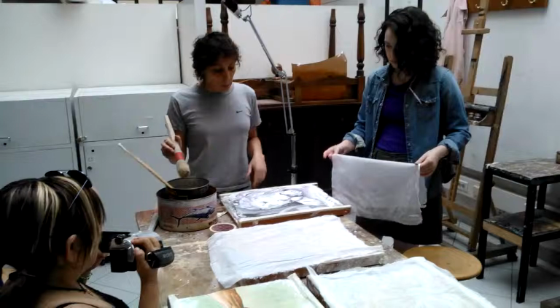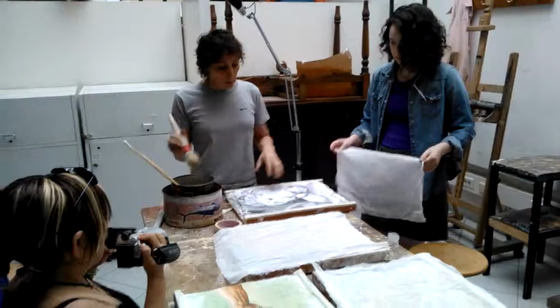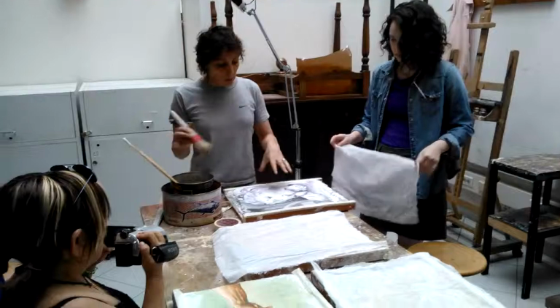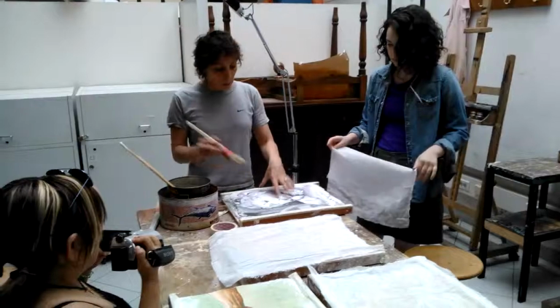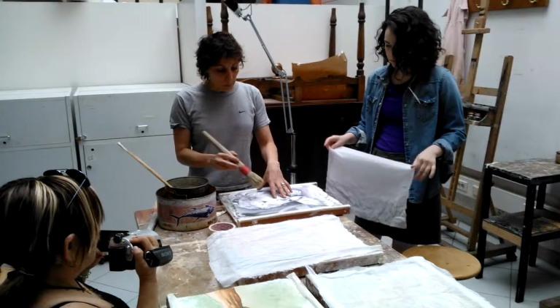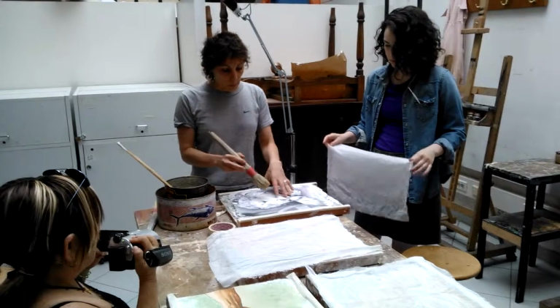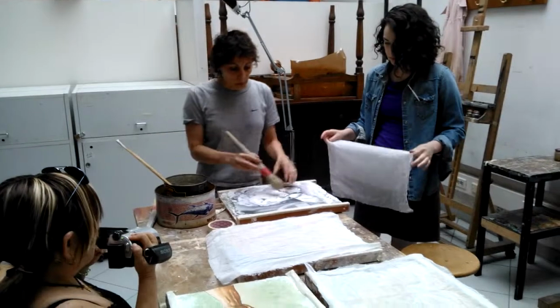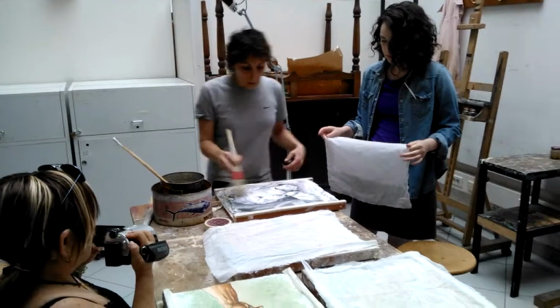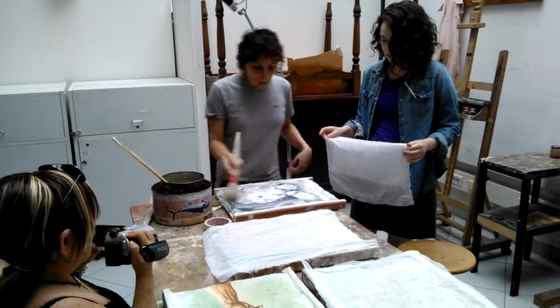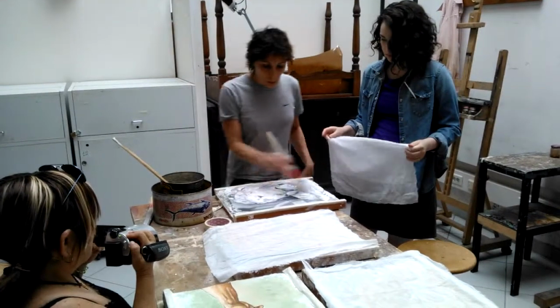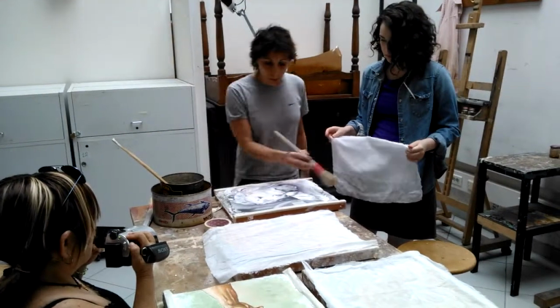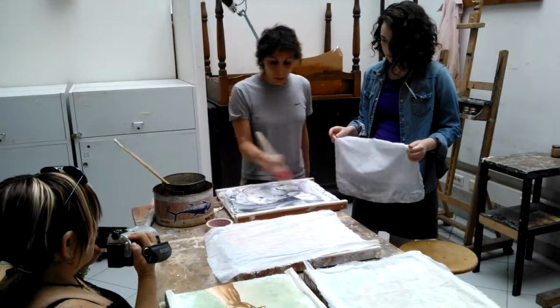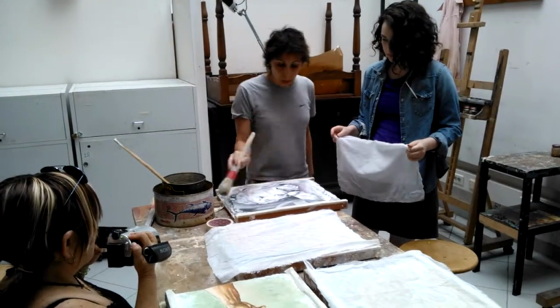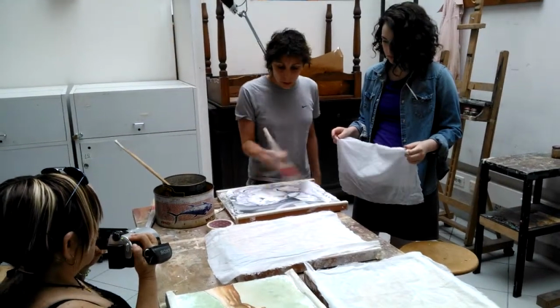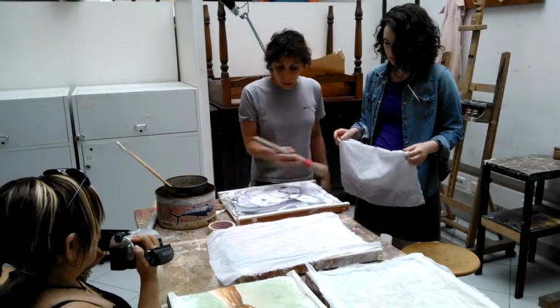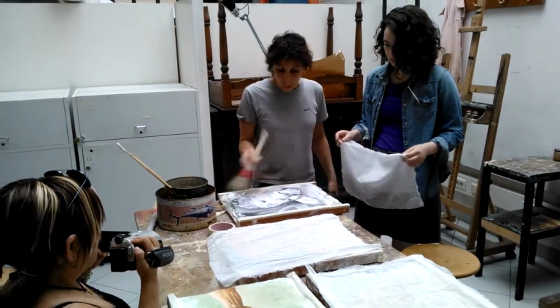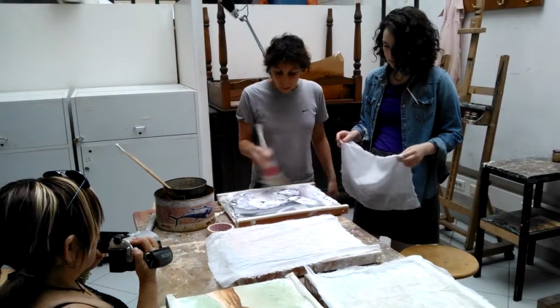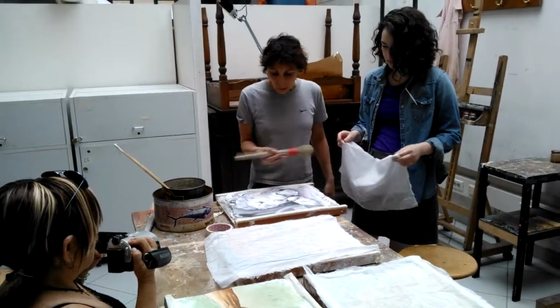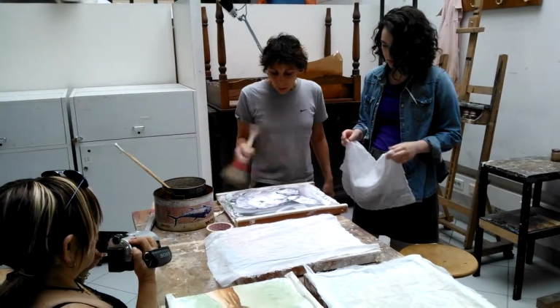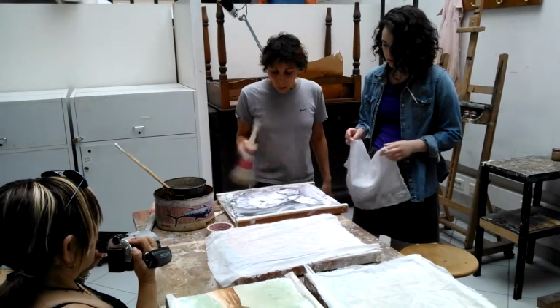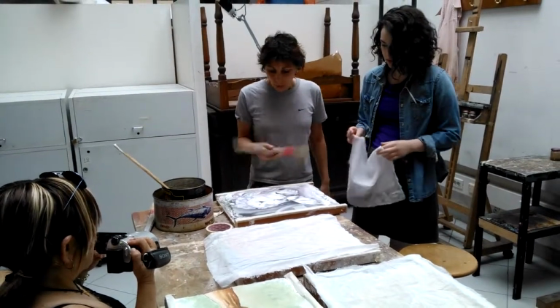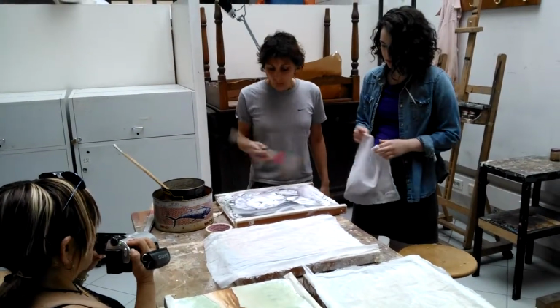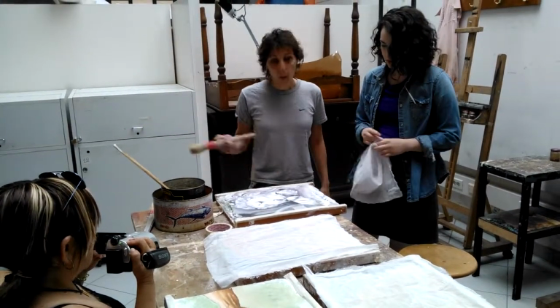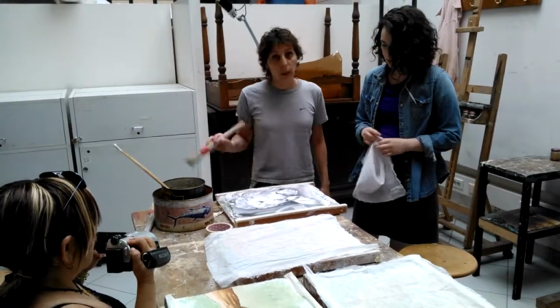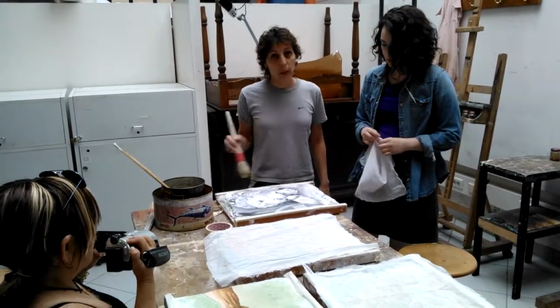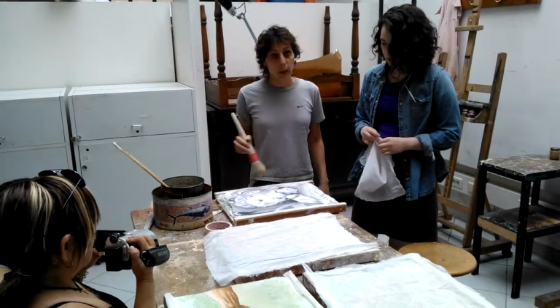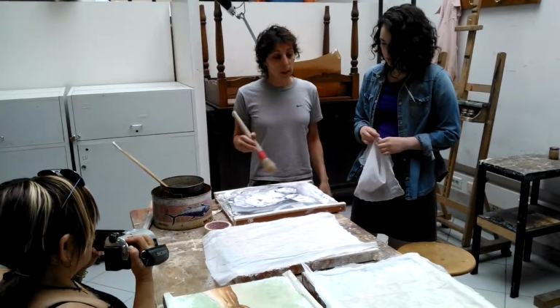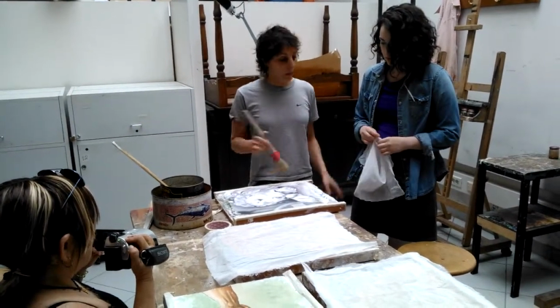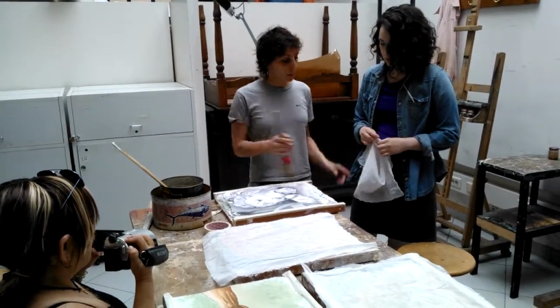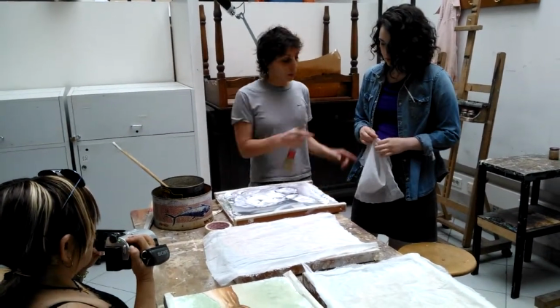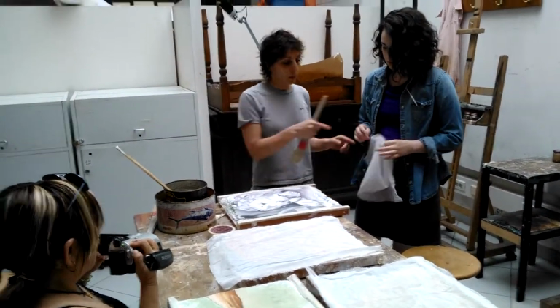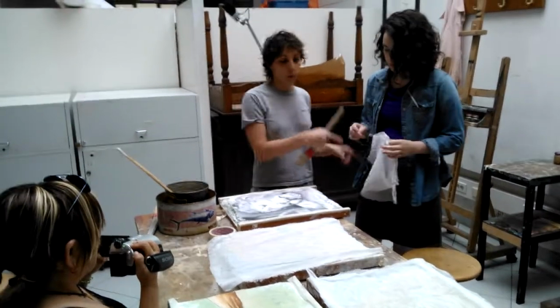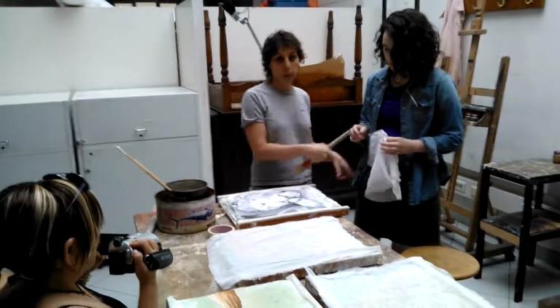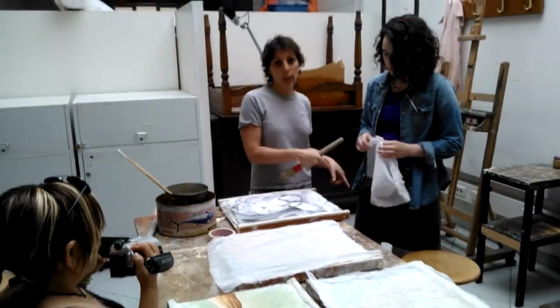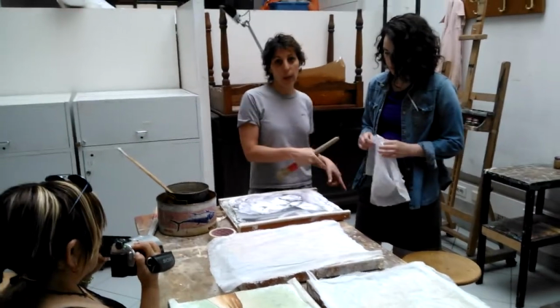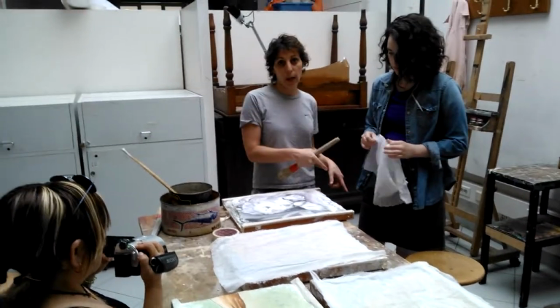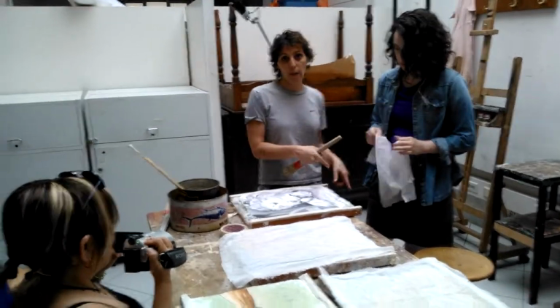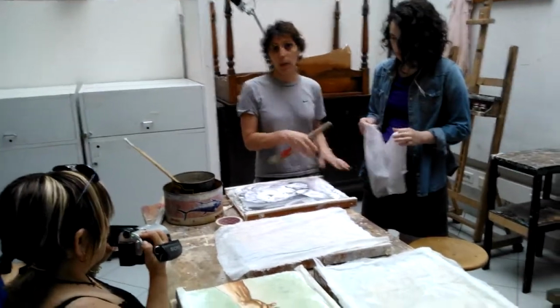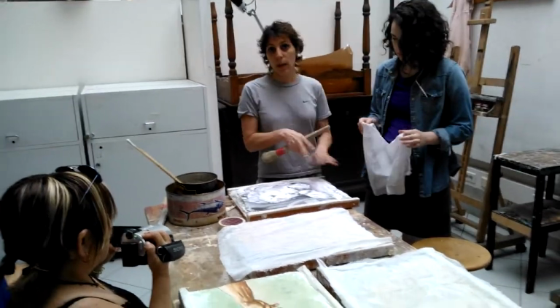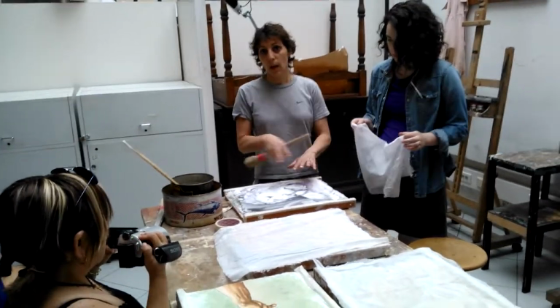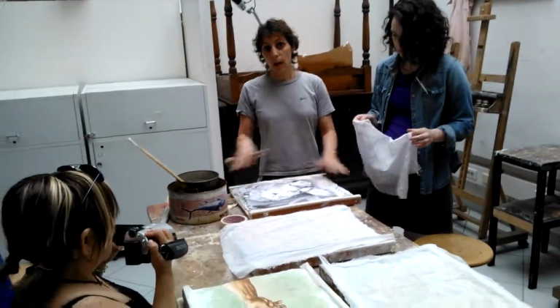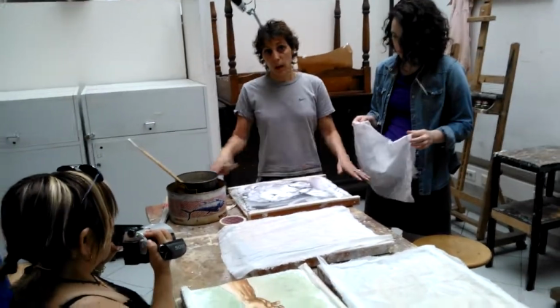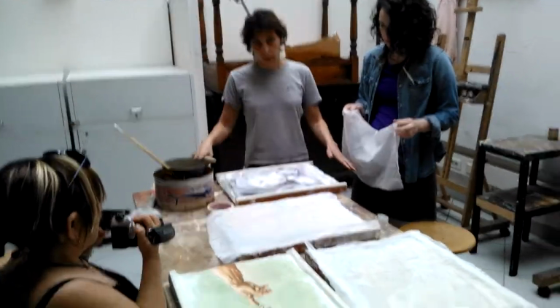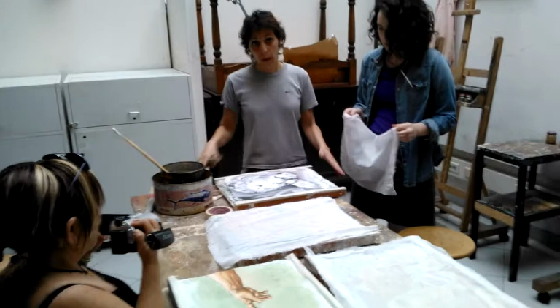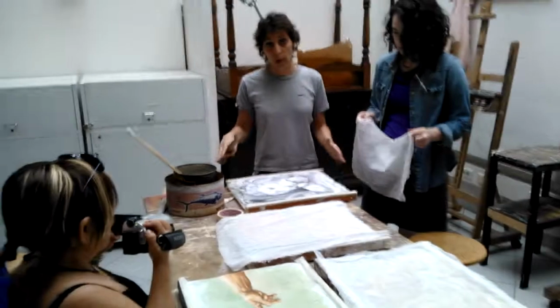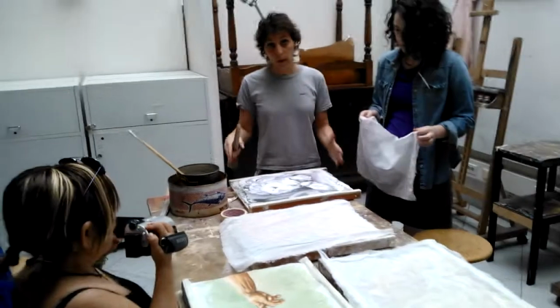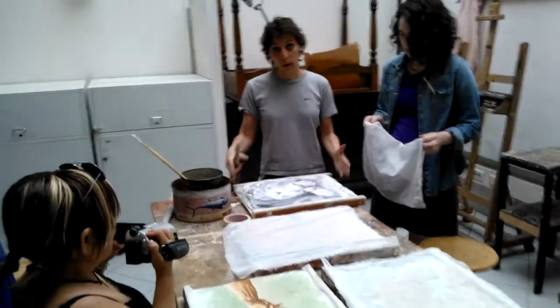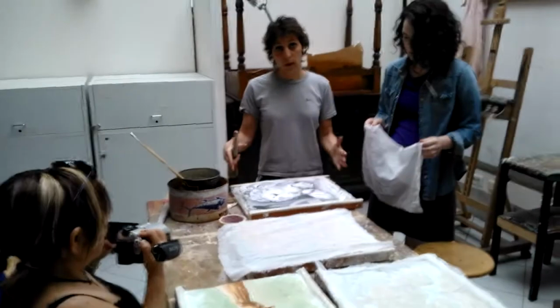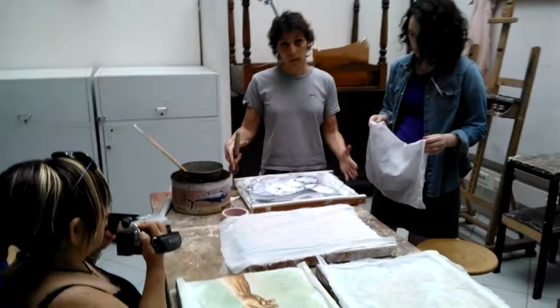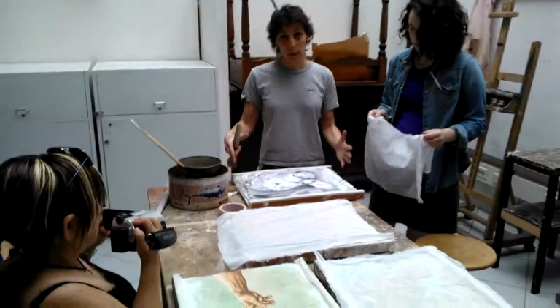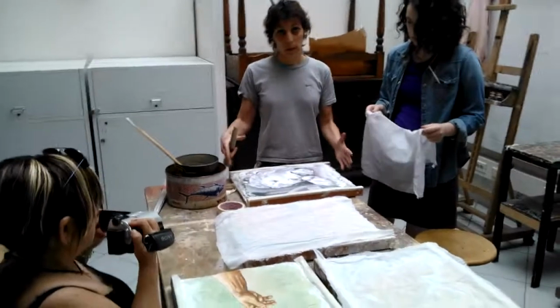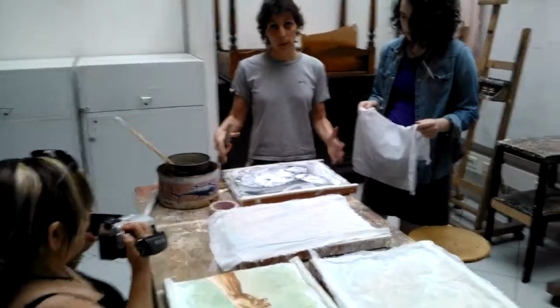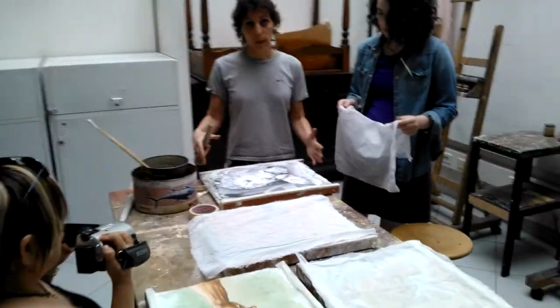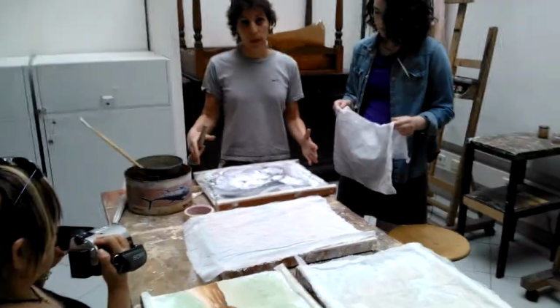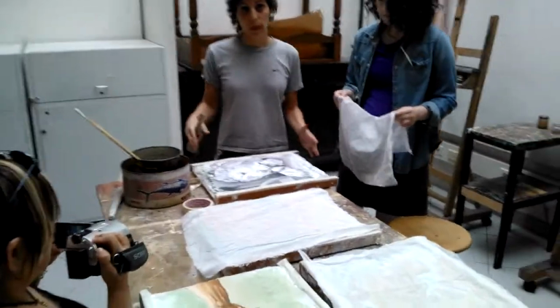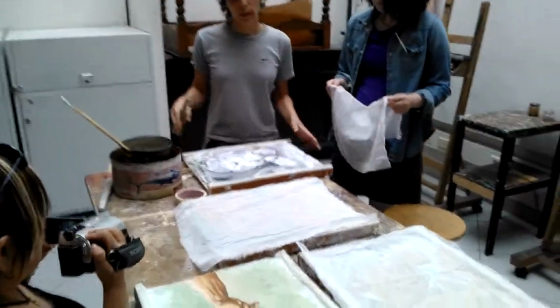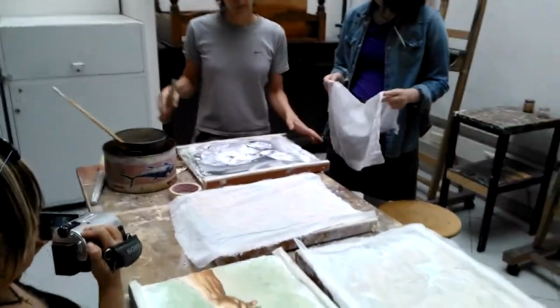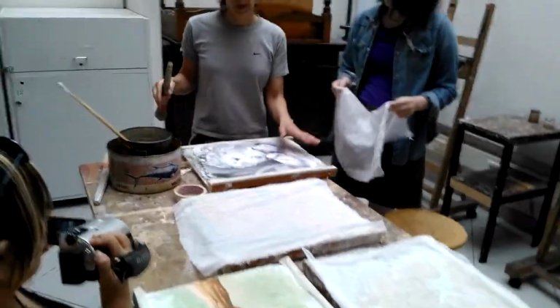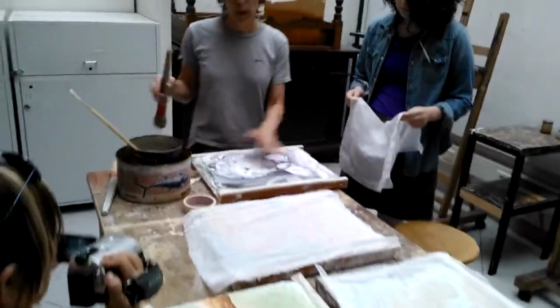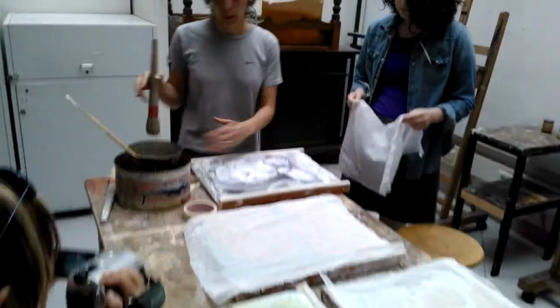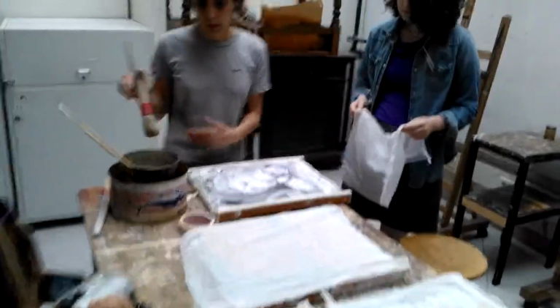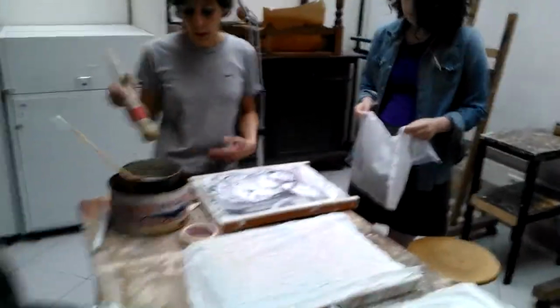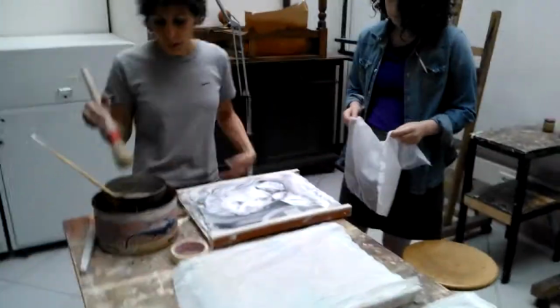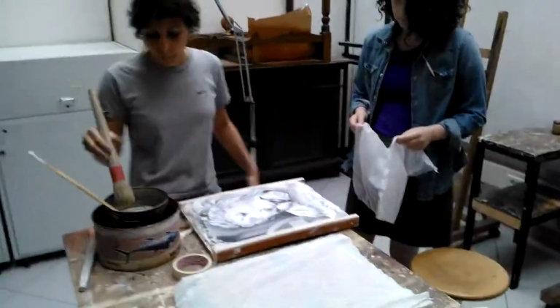Start from the center, put a thin coat of blue on the whole thing, put the canvas, and then another bit of blue on top.